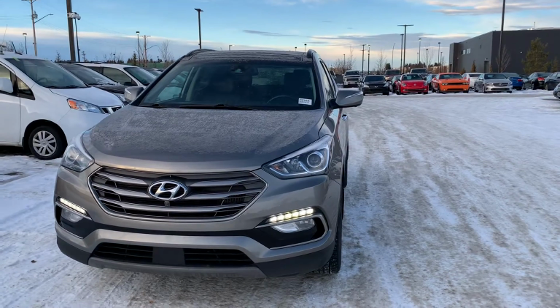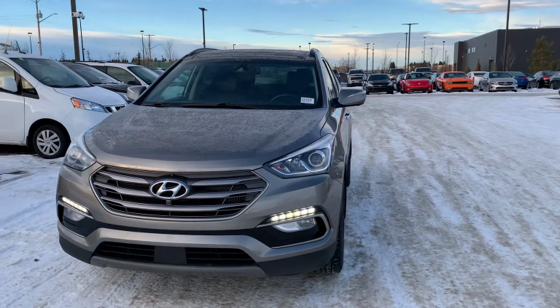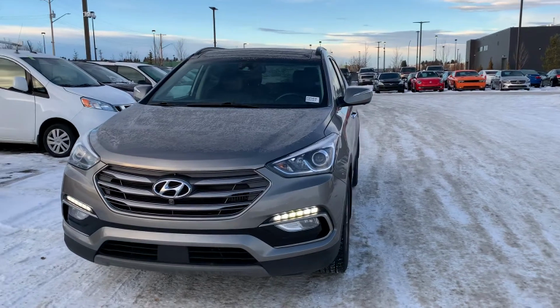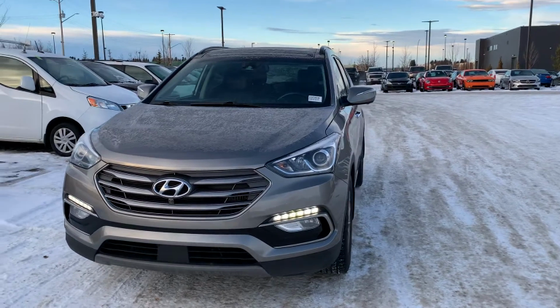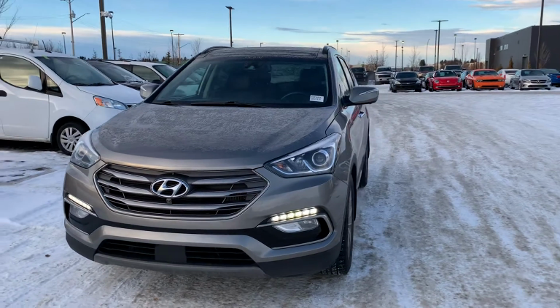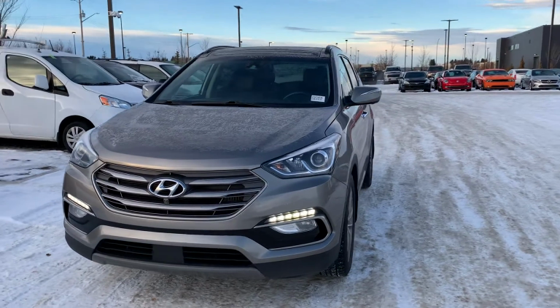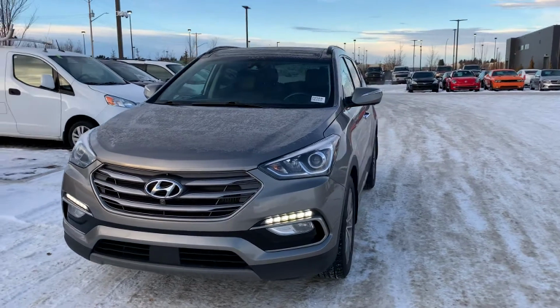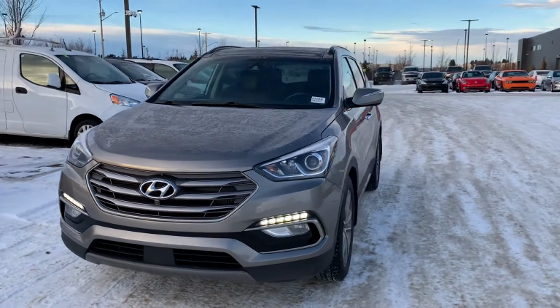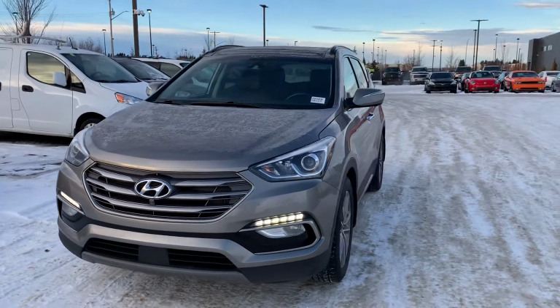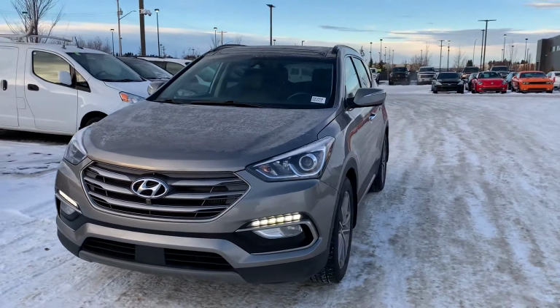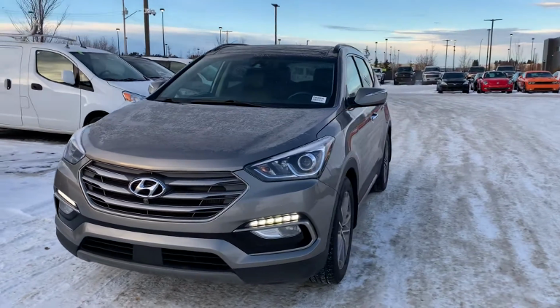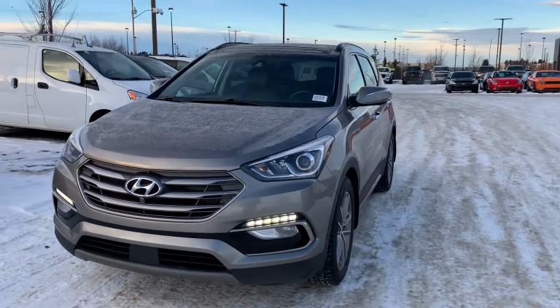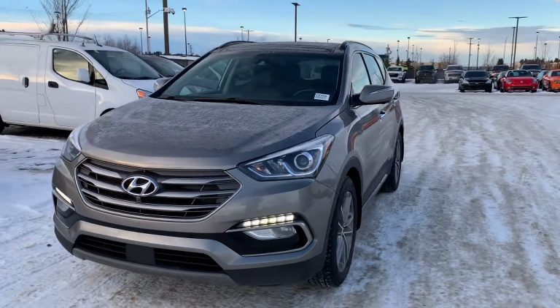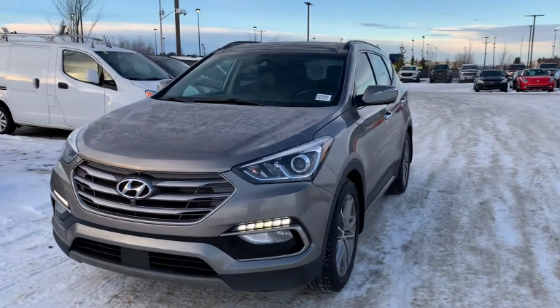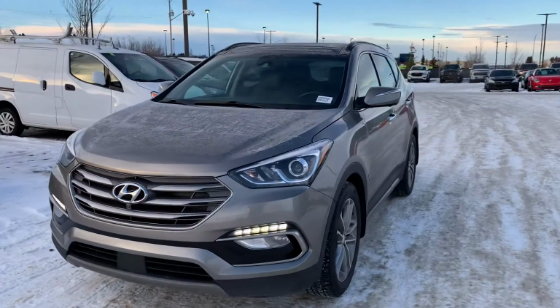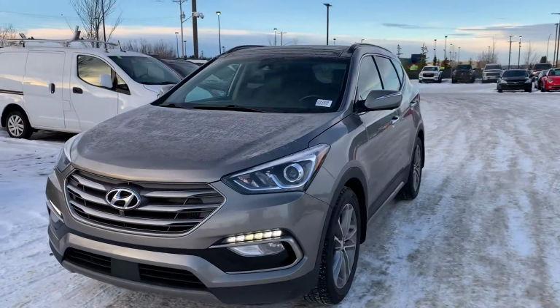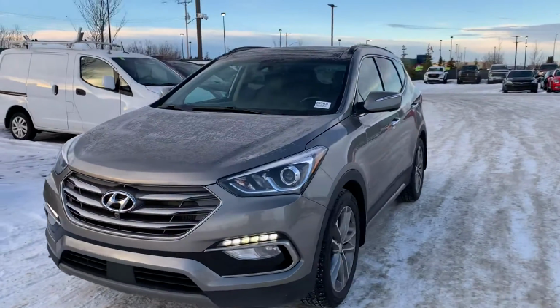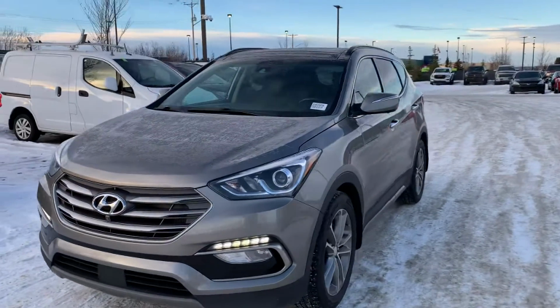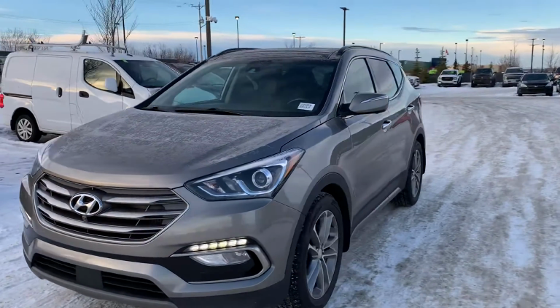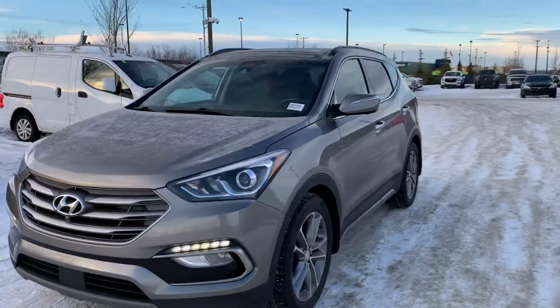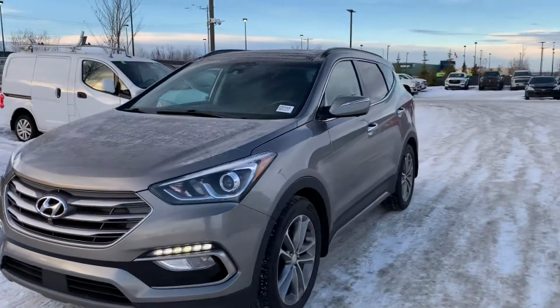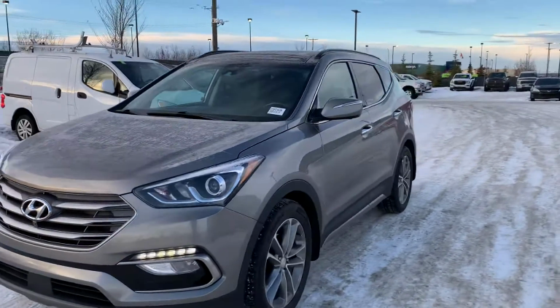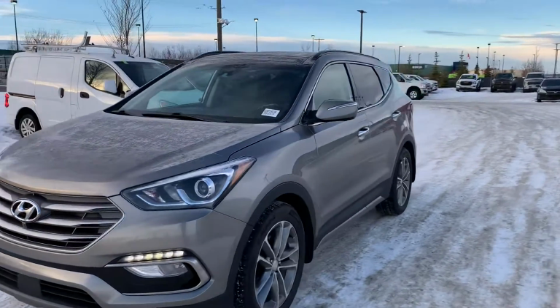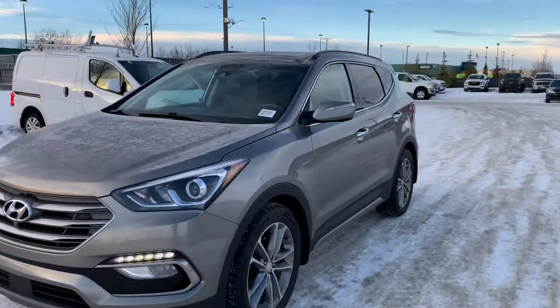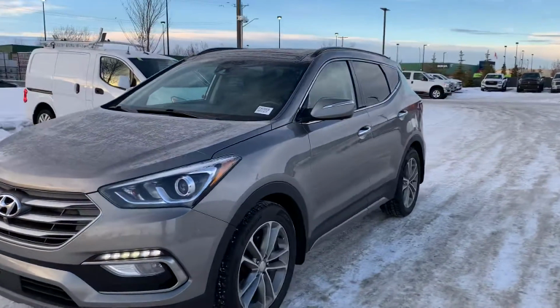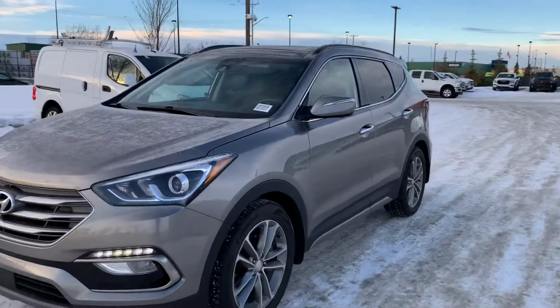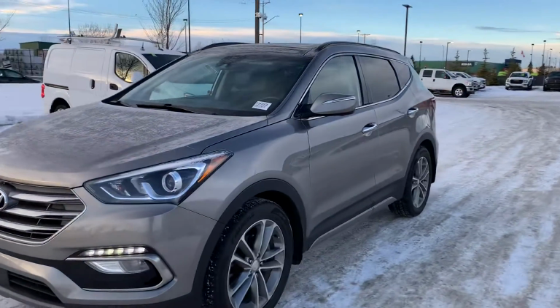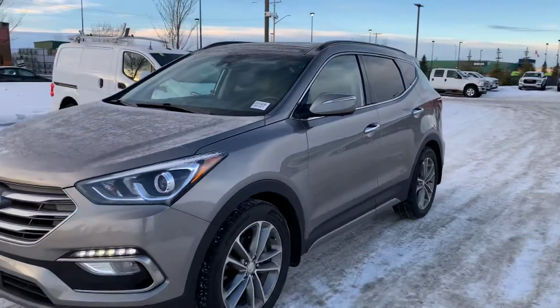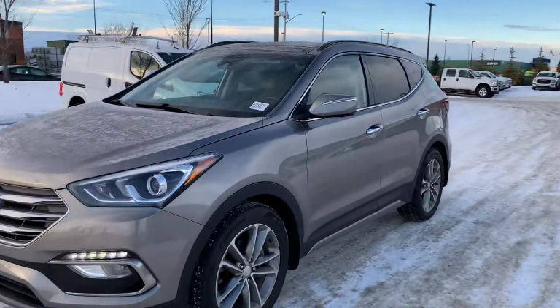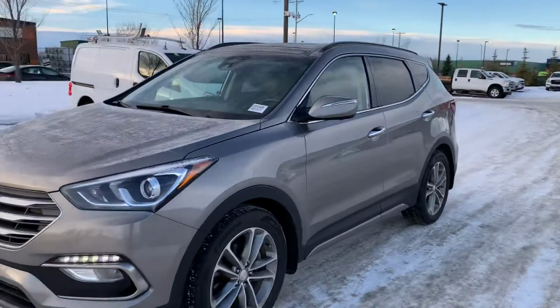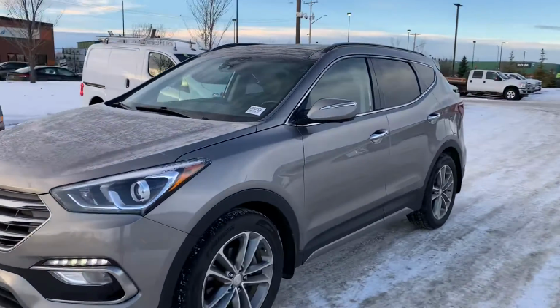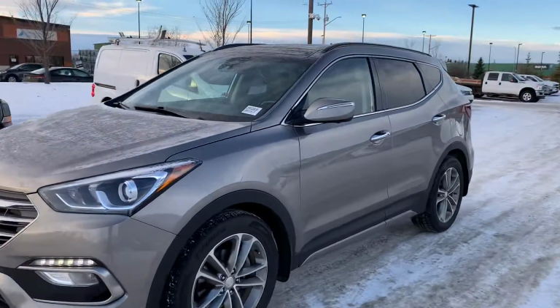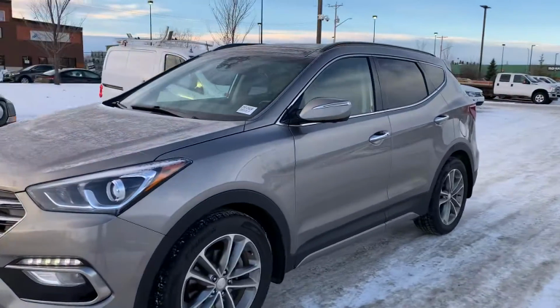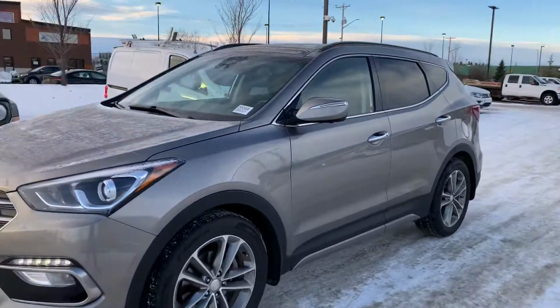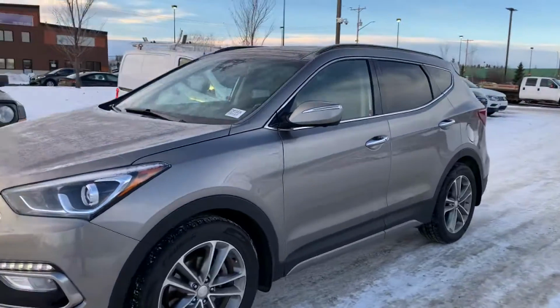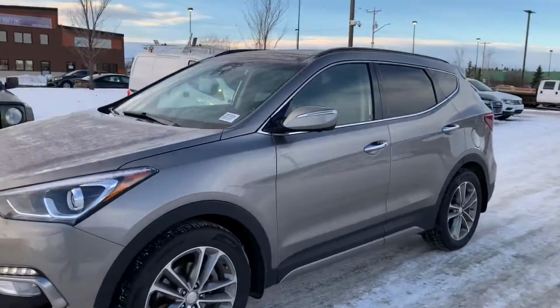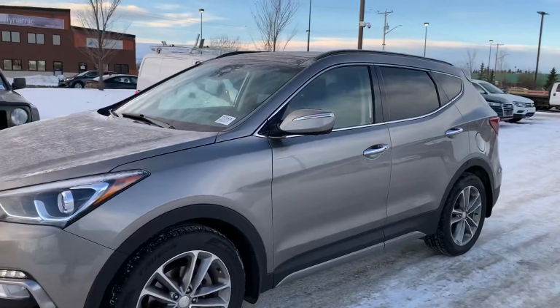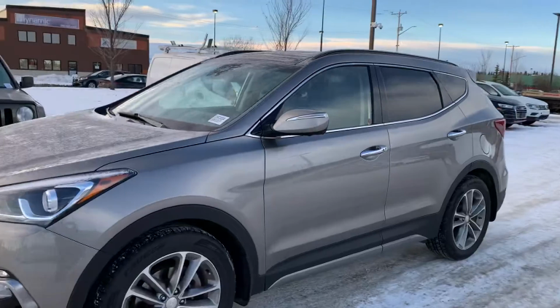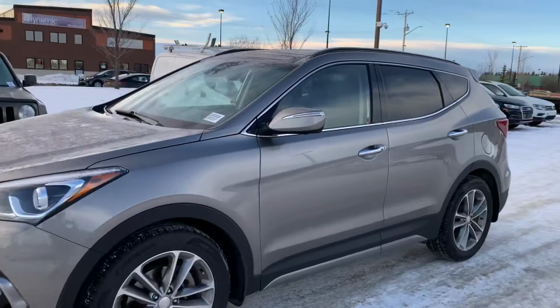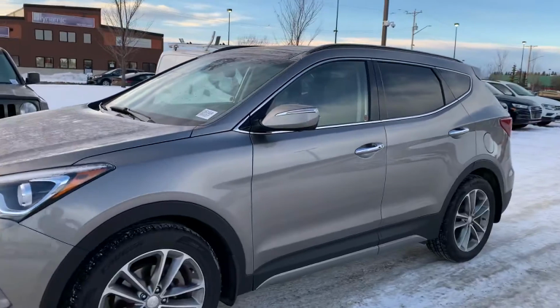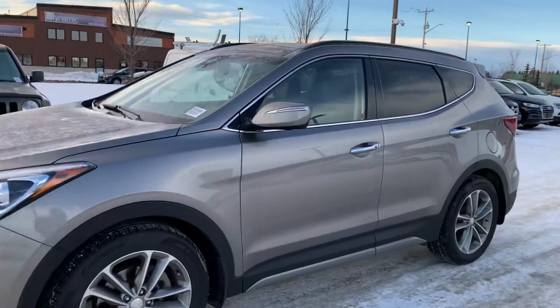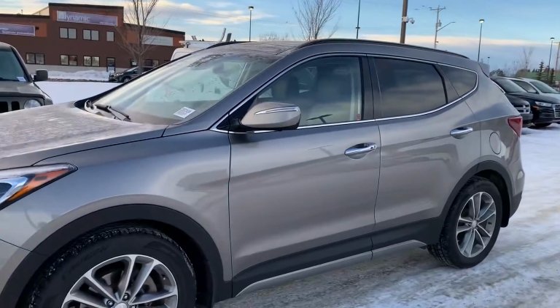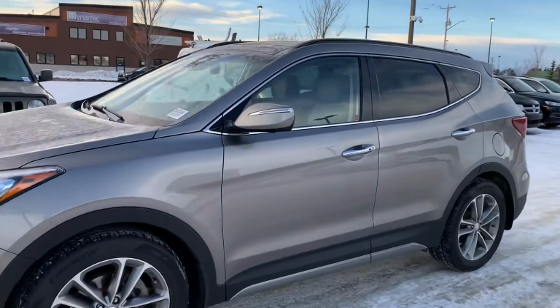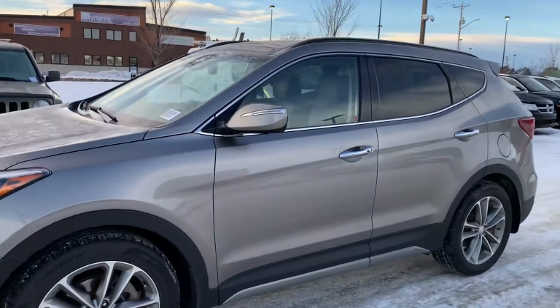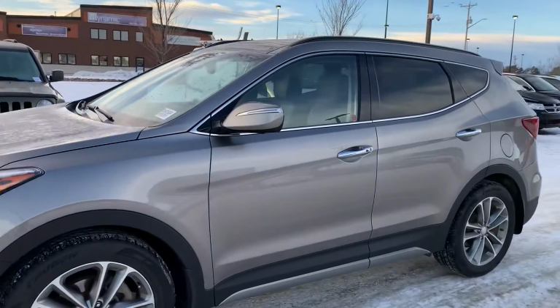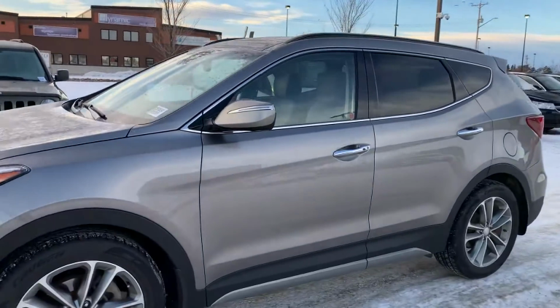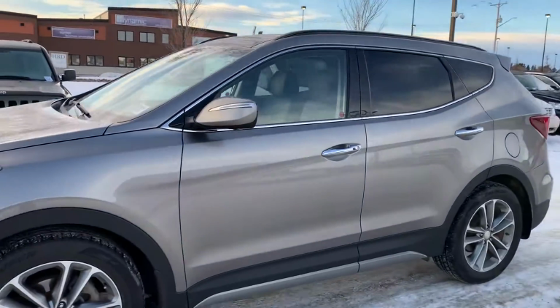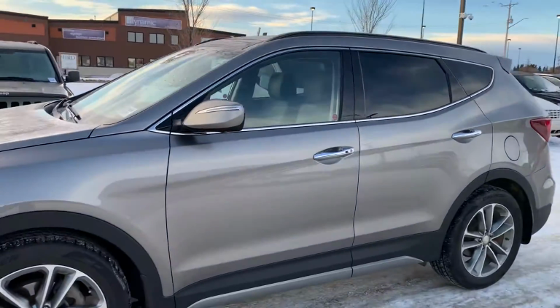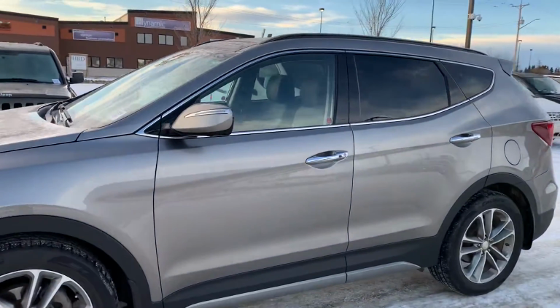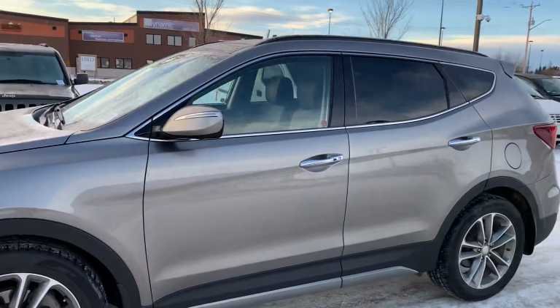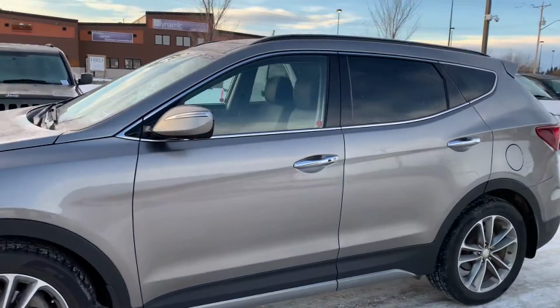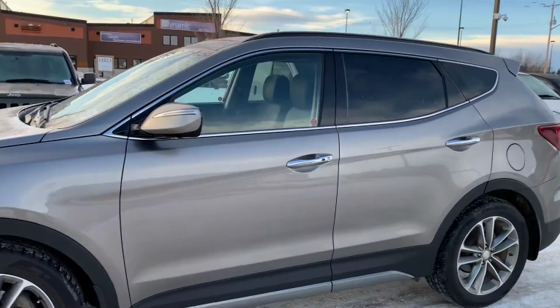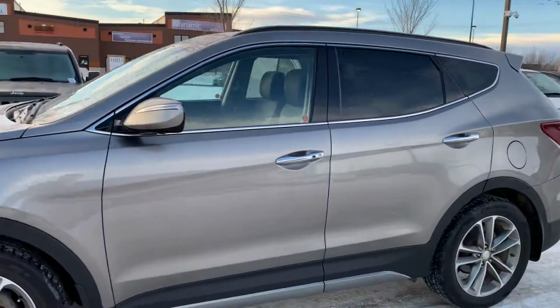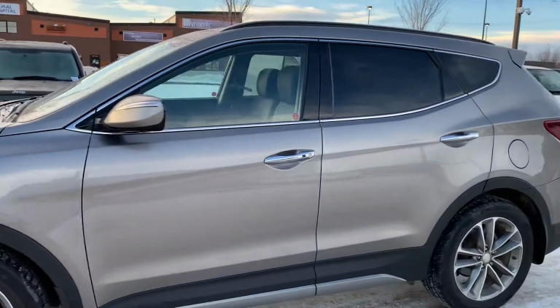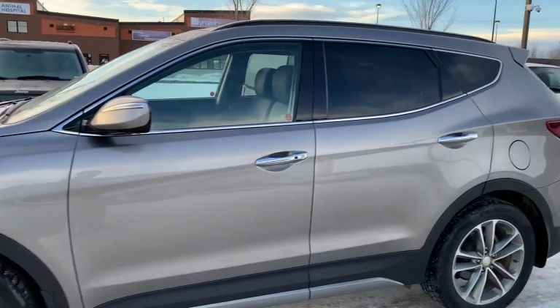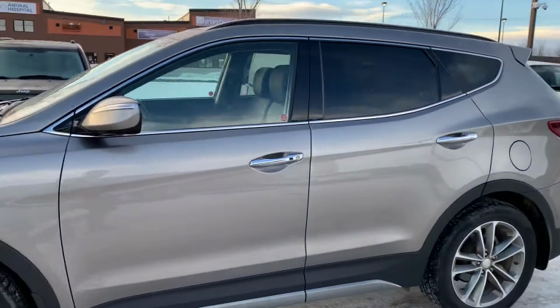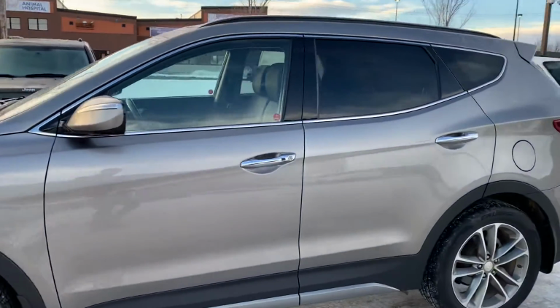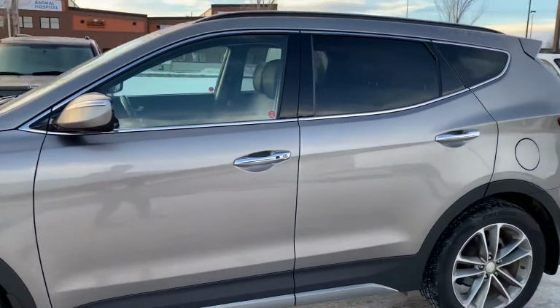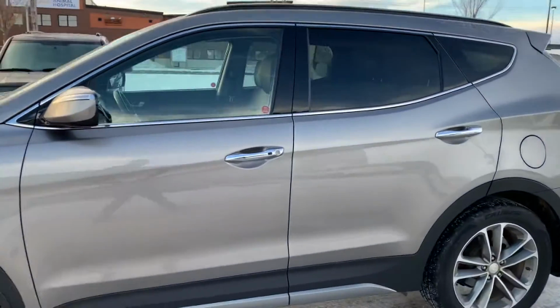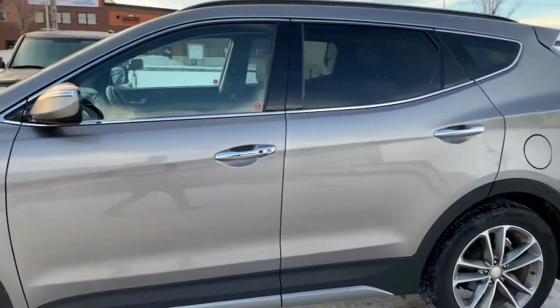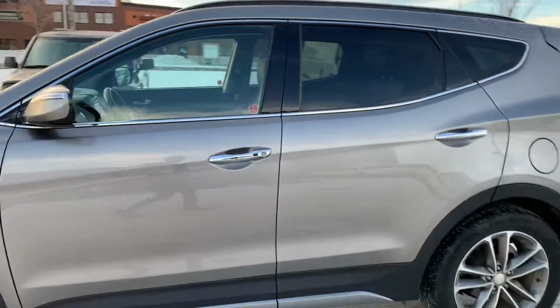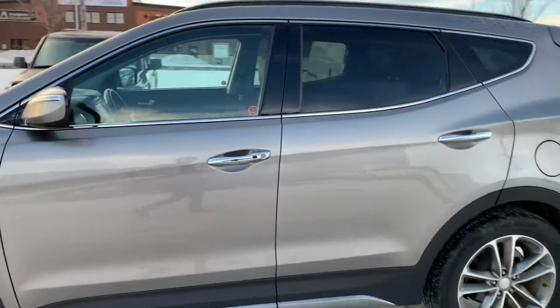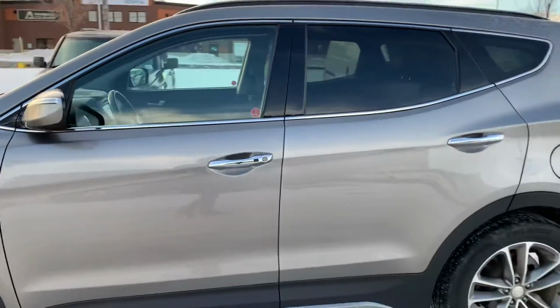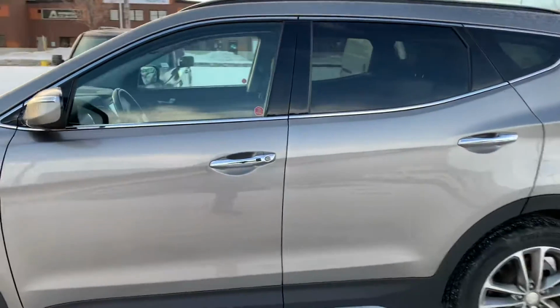Thank you for reaching out to Spruce Grove Hyundai. Here's a quick look at the 2017 Santa Fe Ultimate.